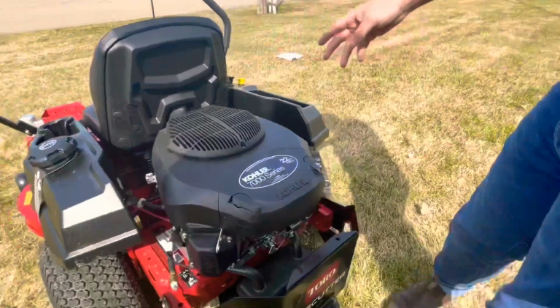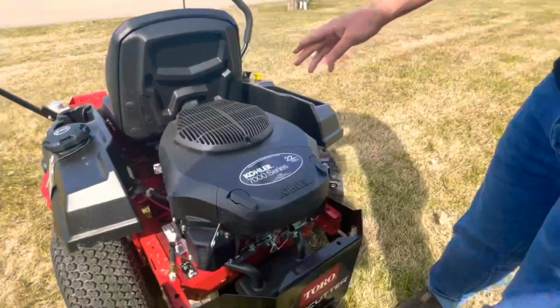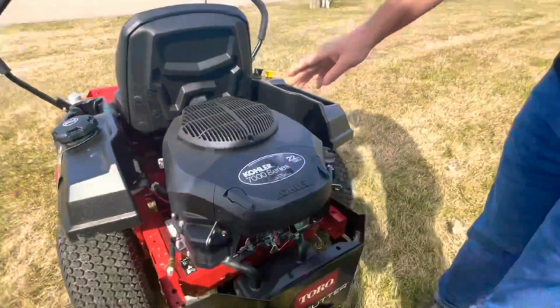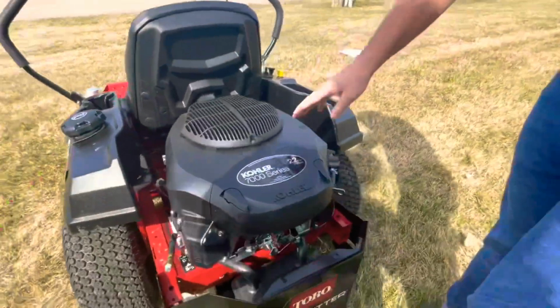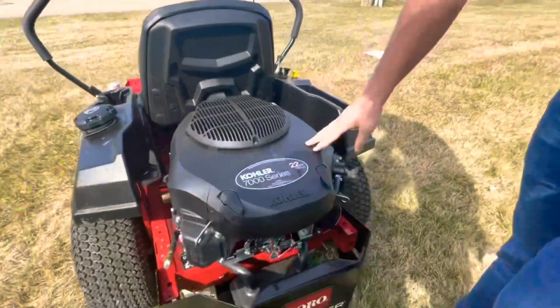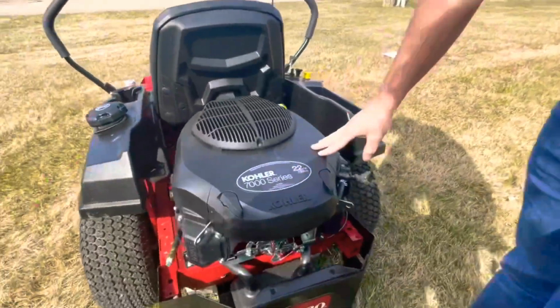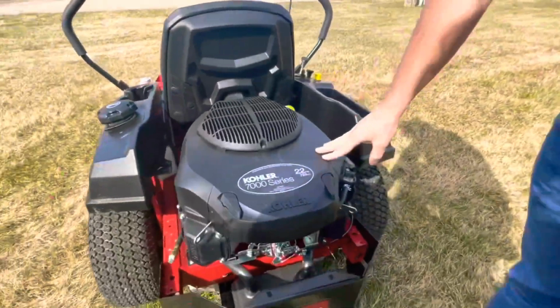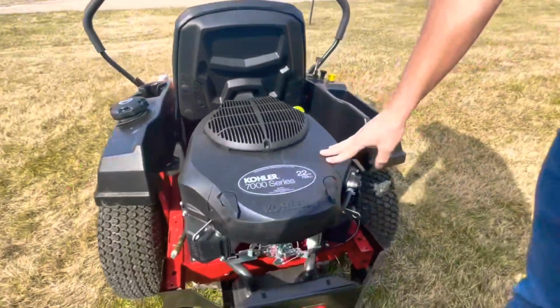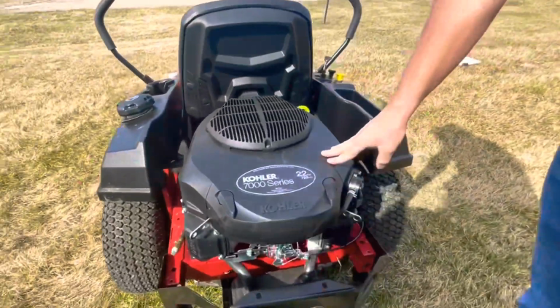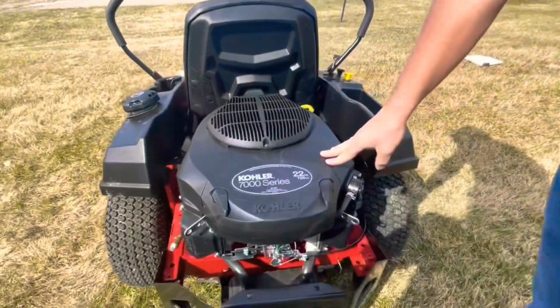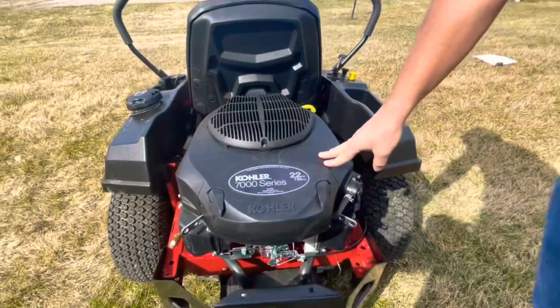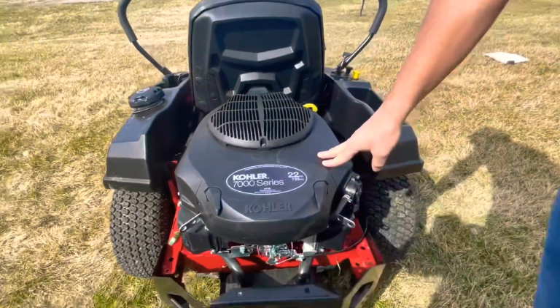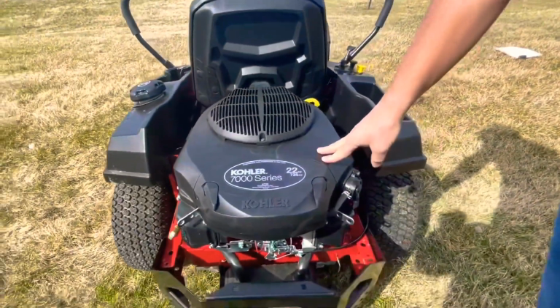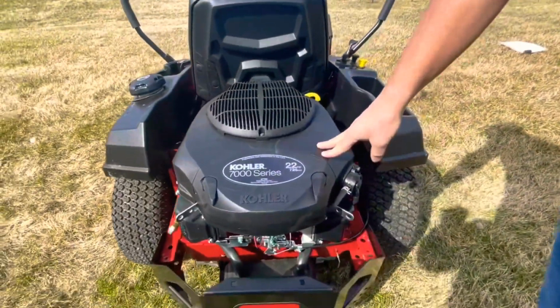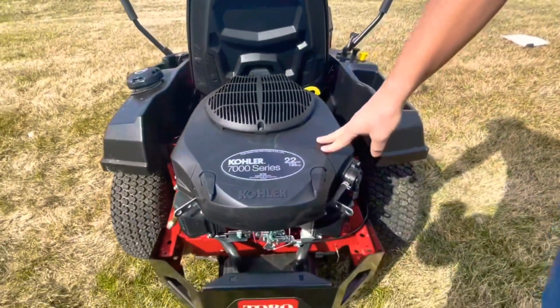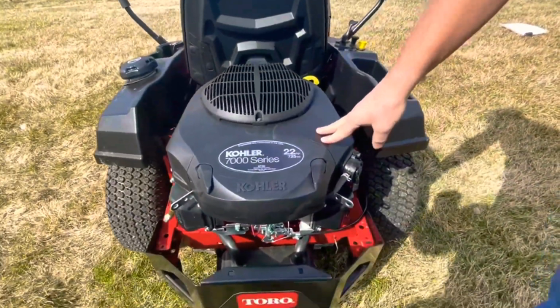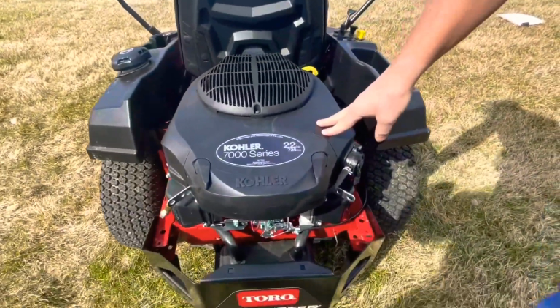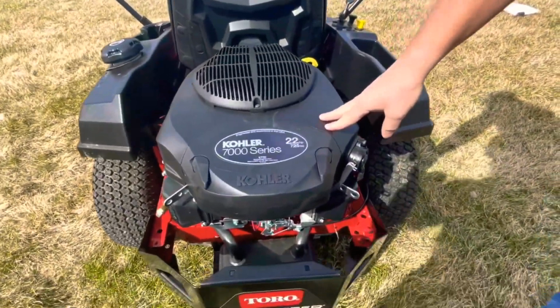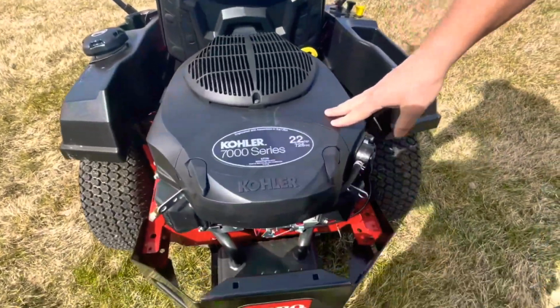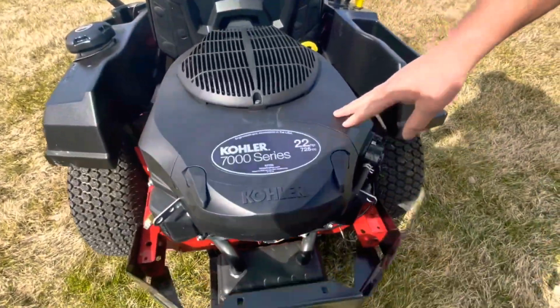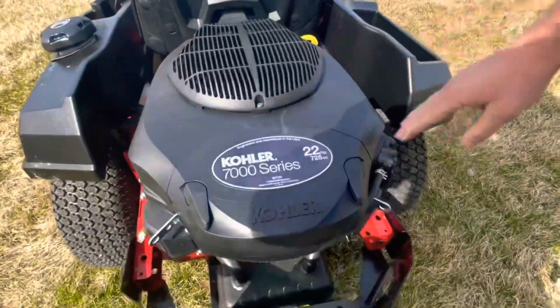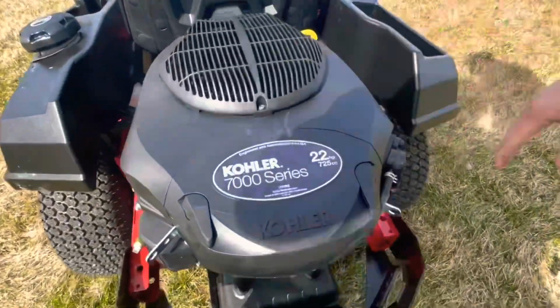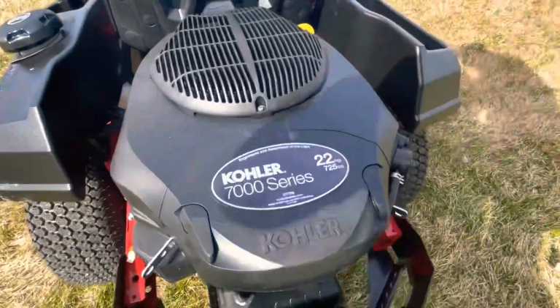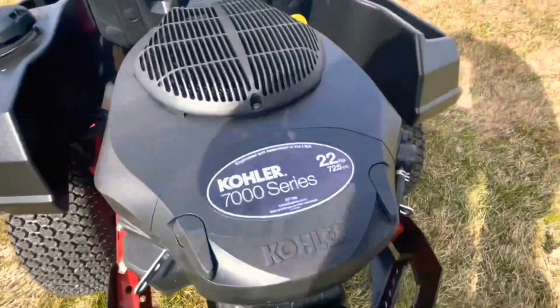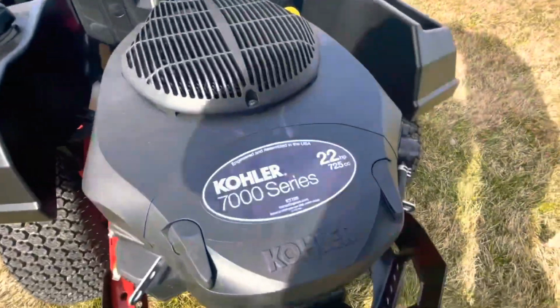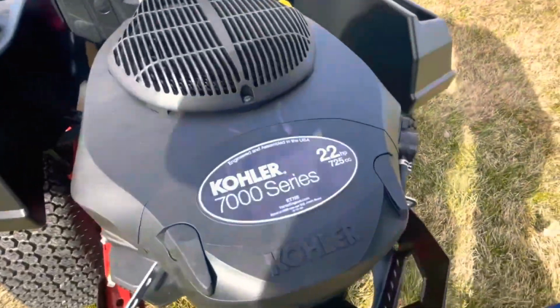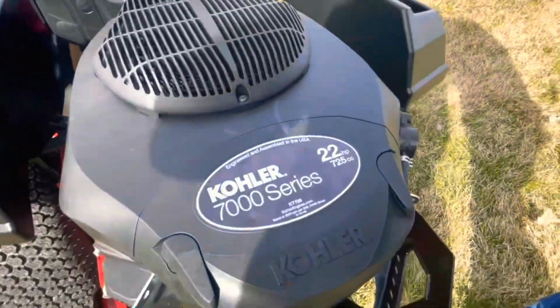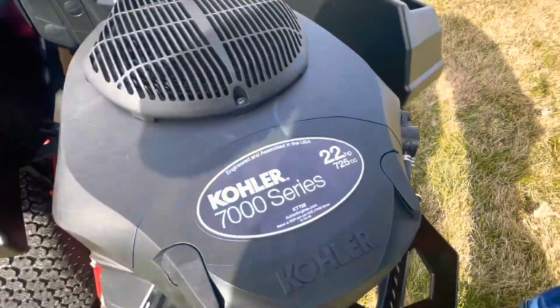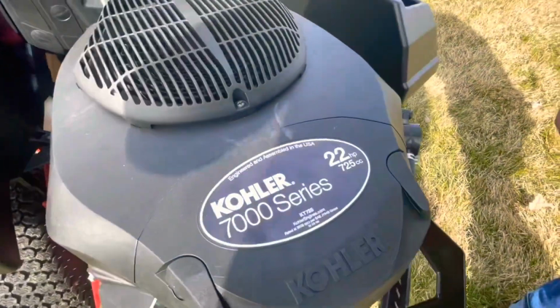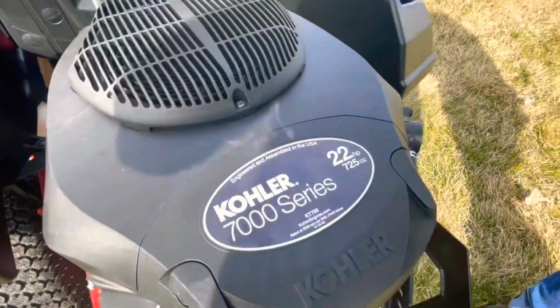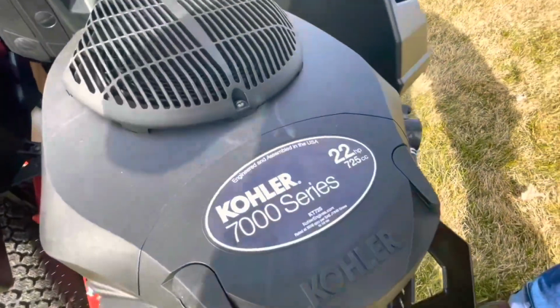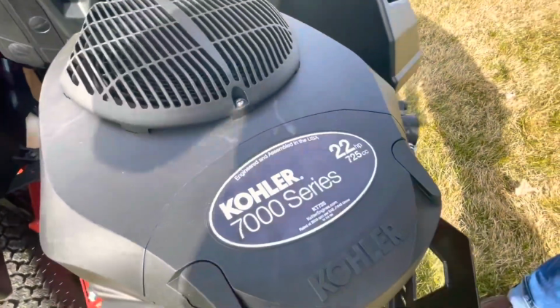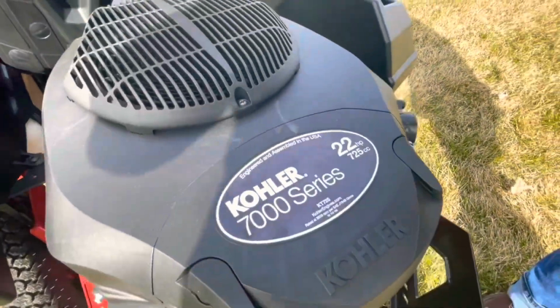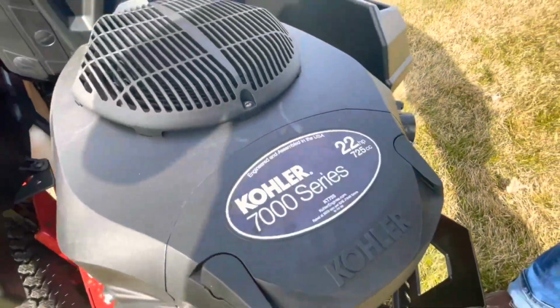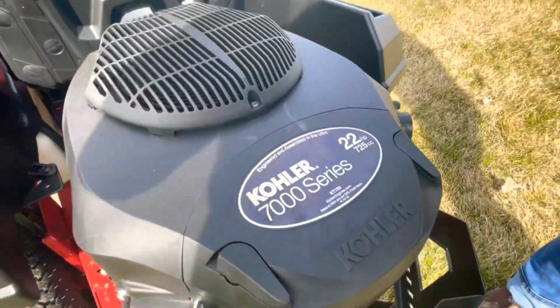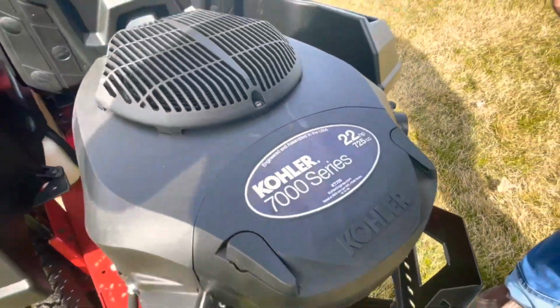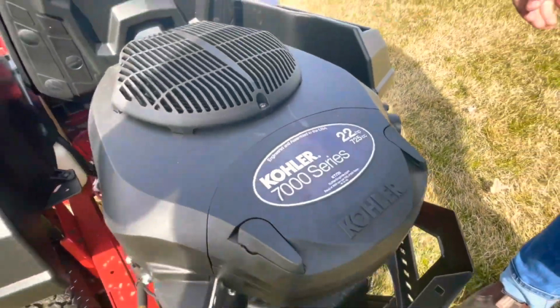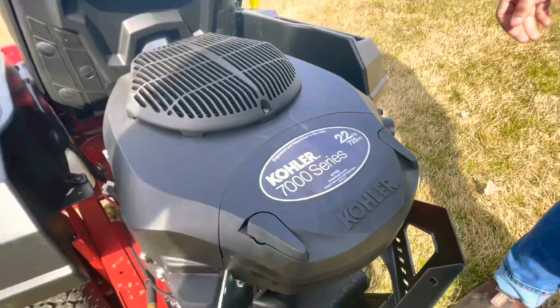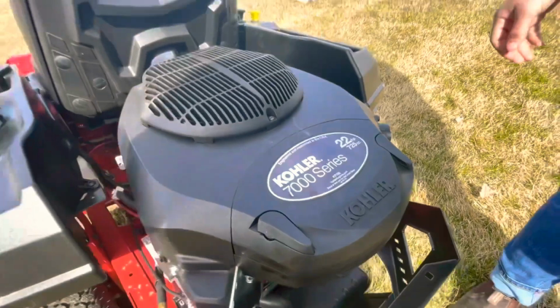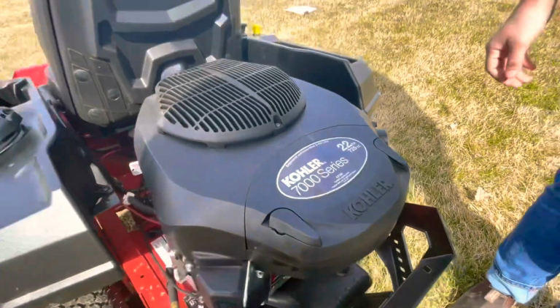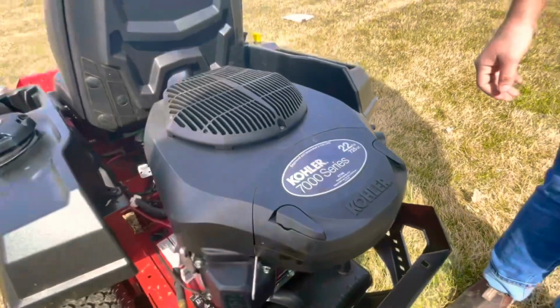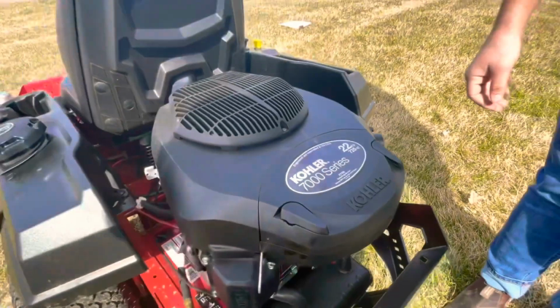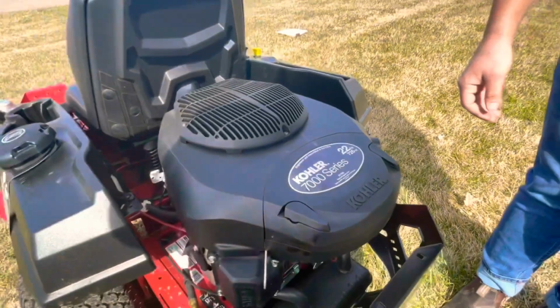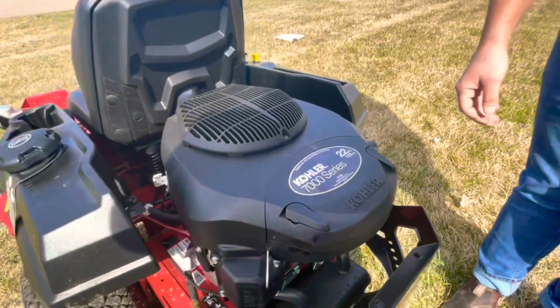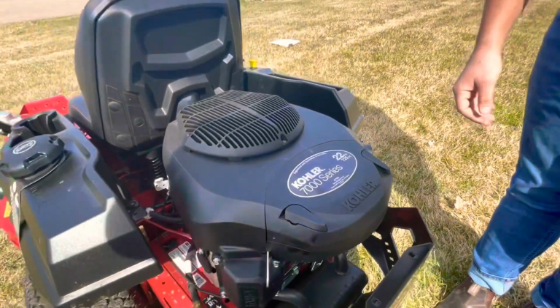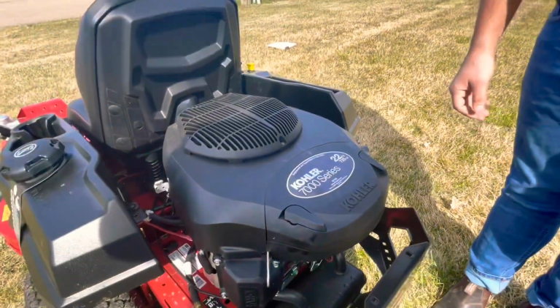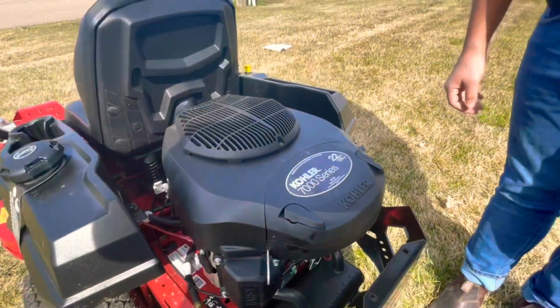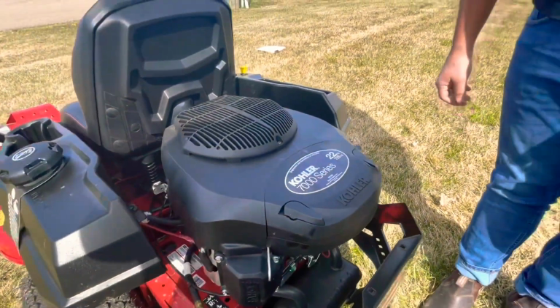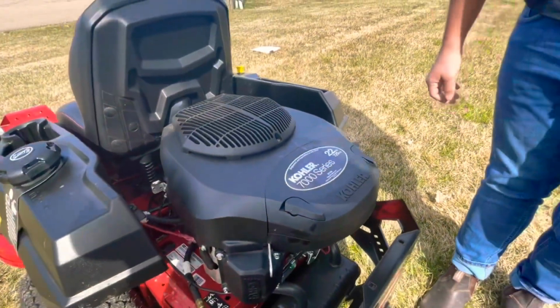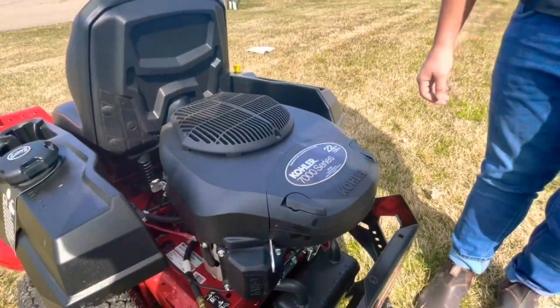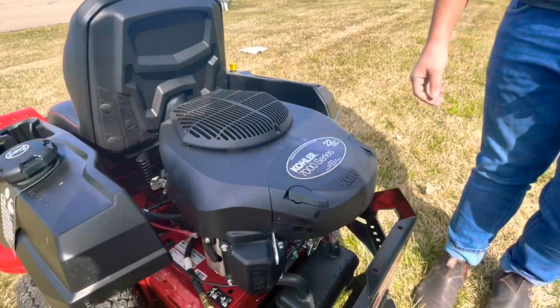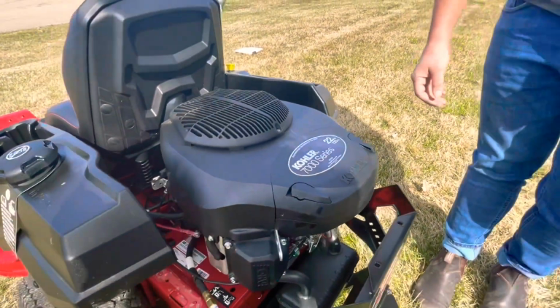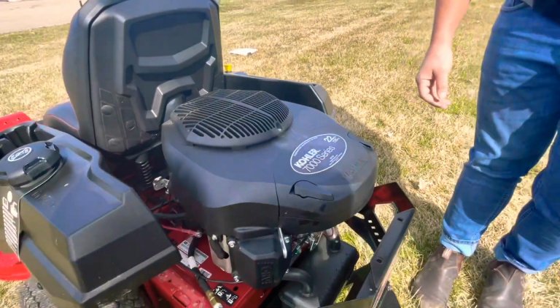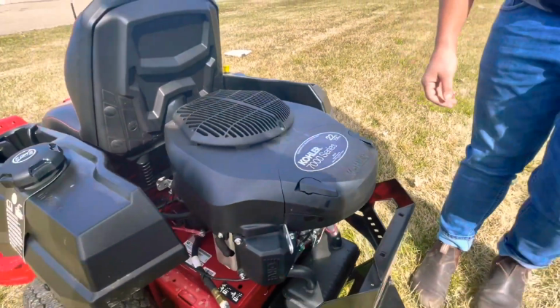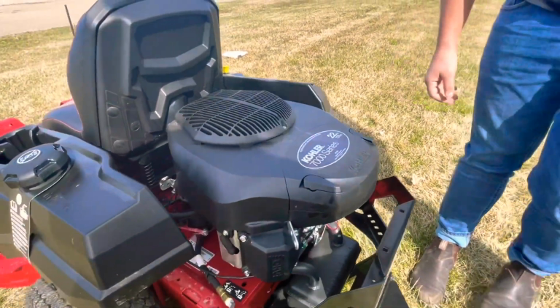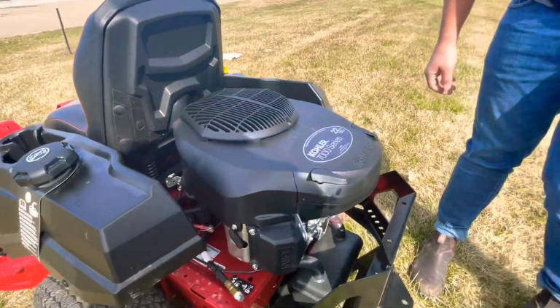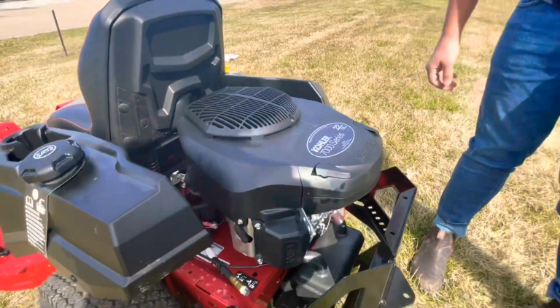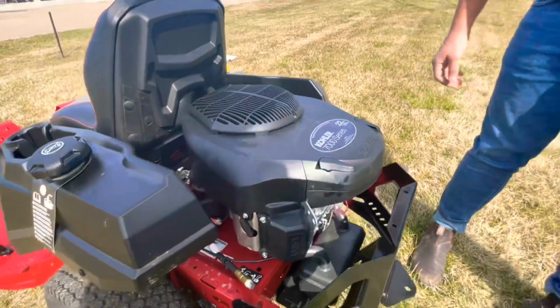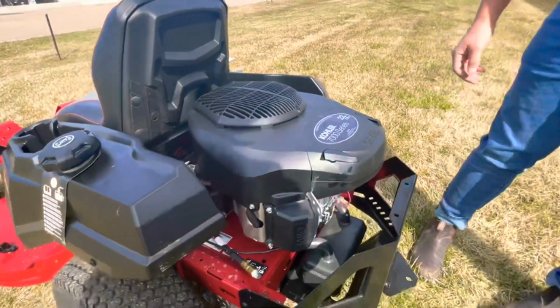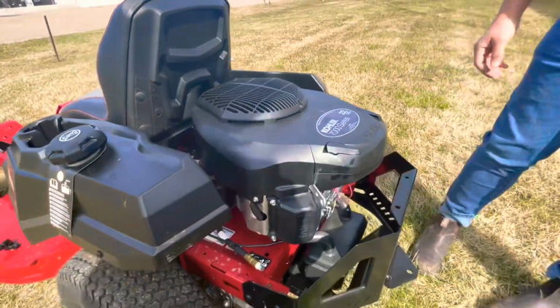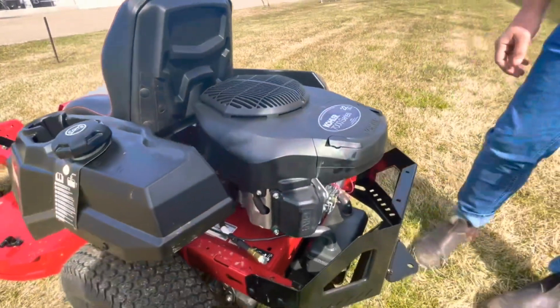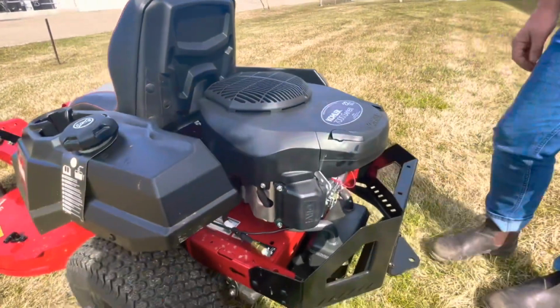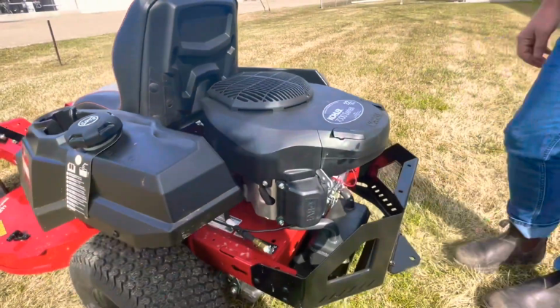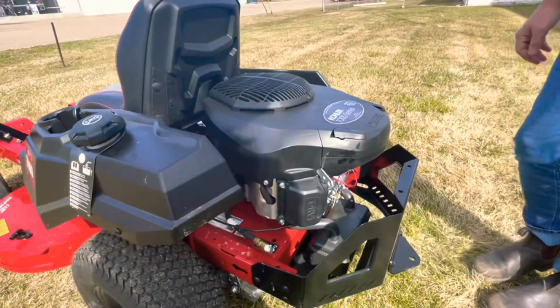It has a Kohler V-twin 22 horsepower engine. This is a great engine for this mower — that's plenty of power for those blades.